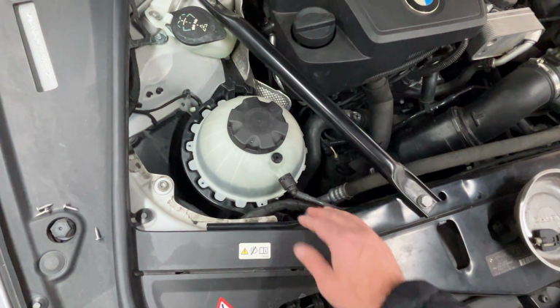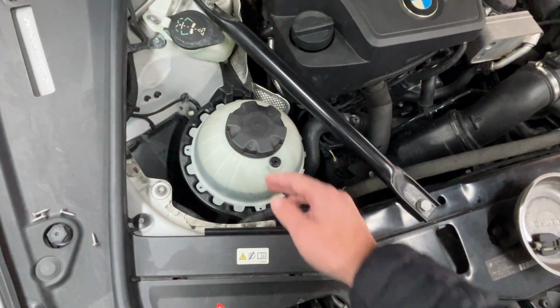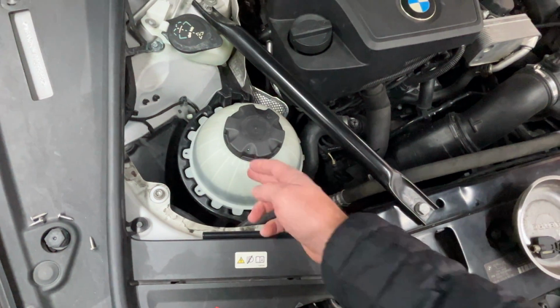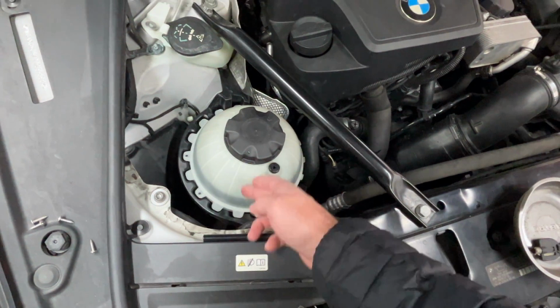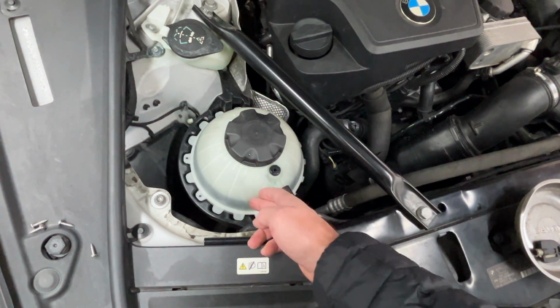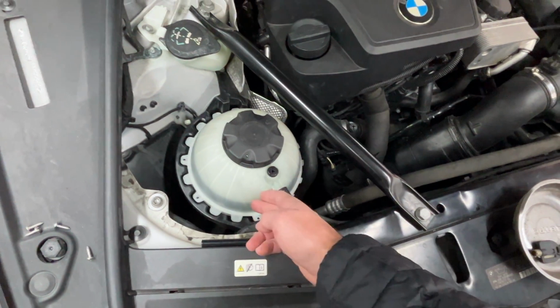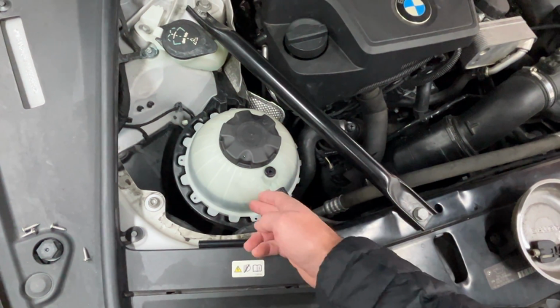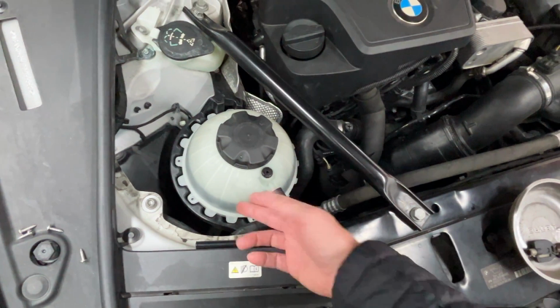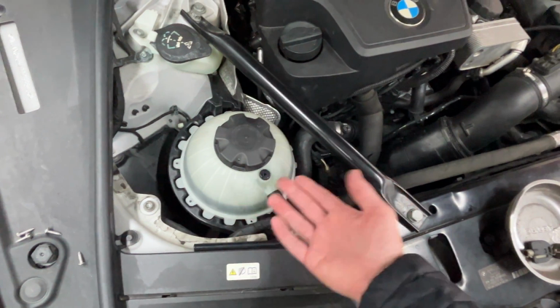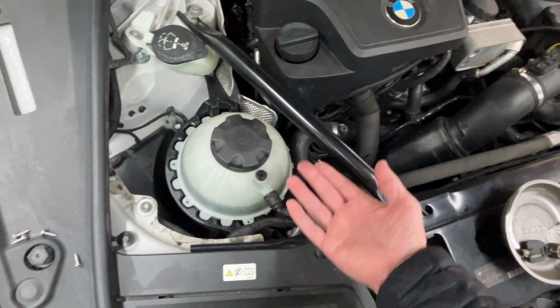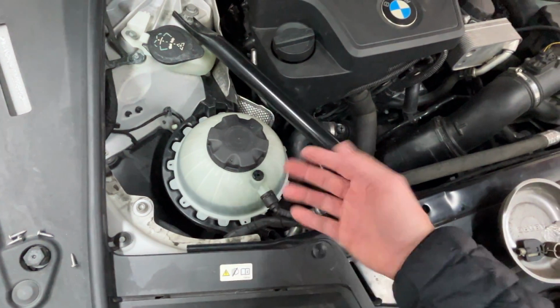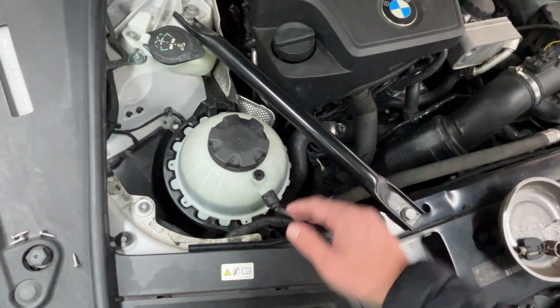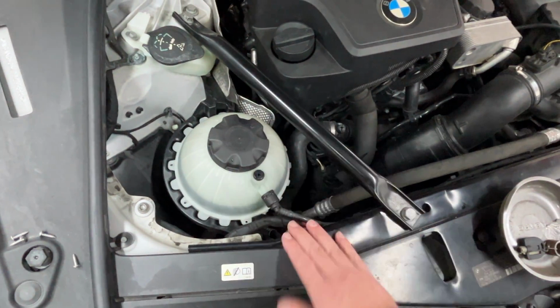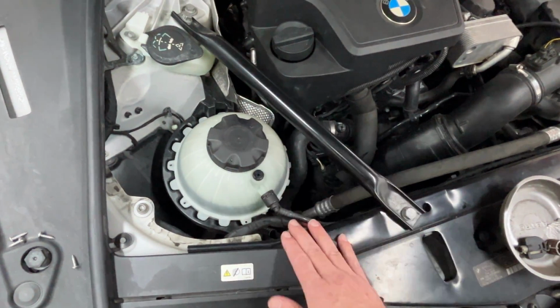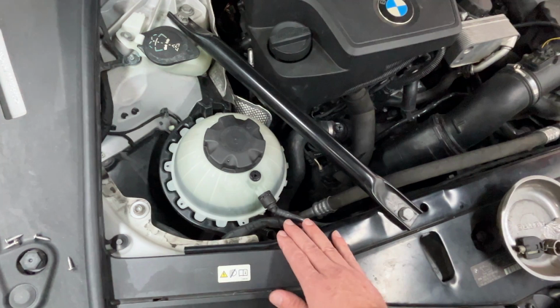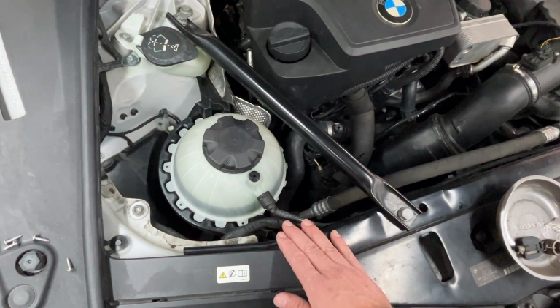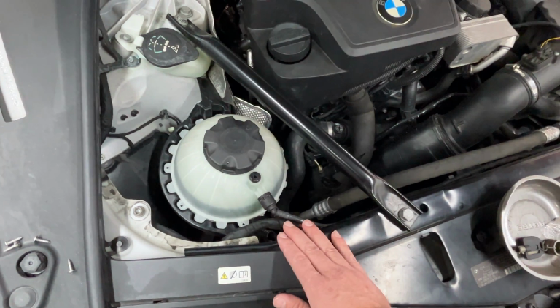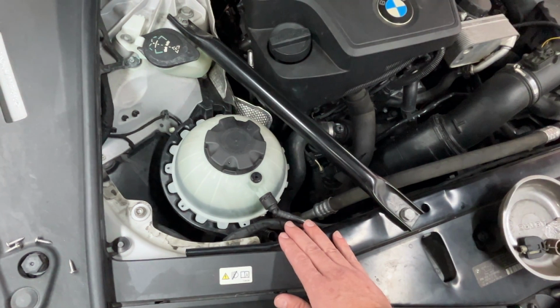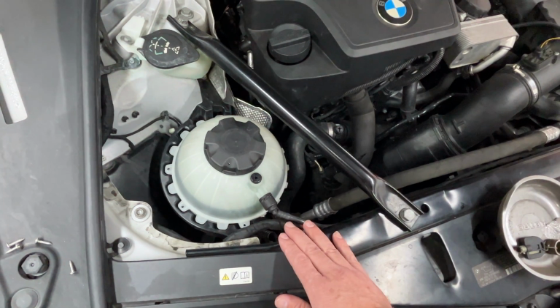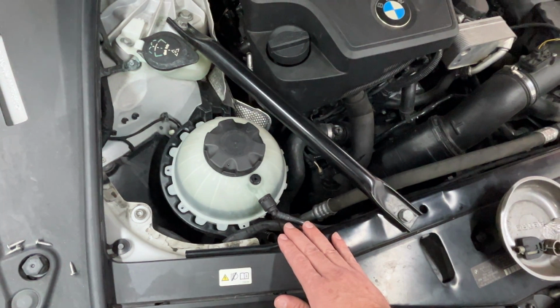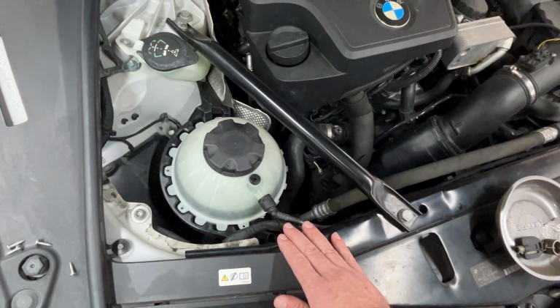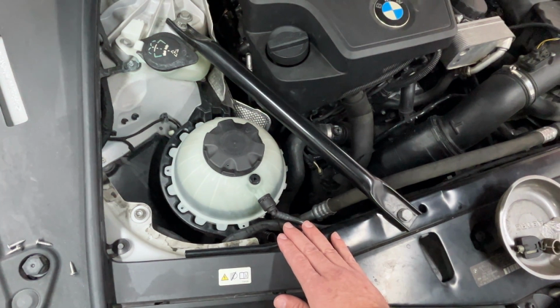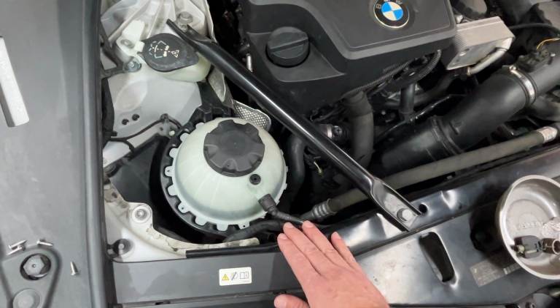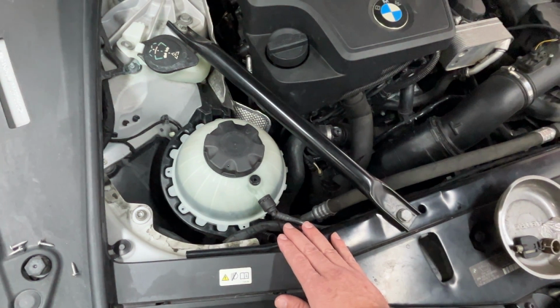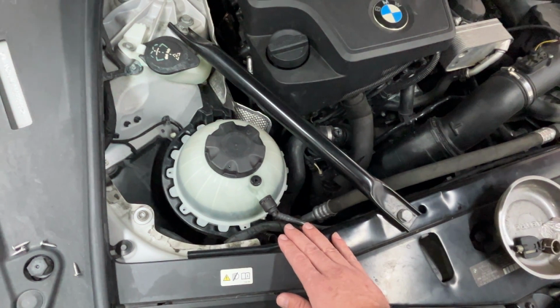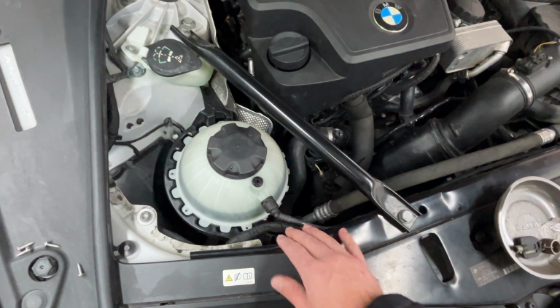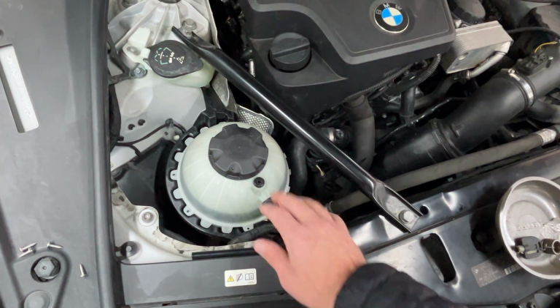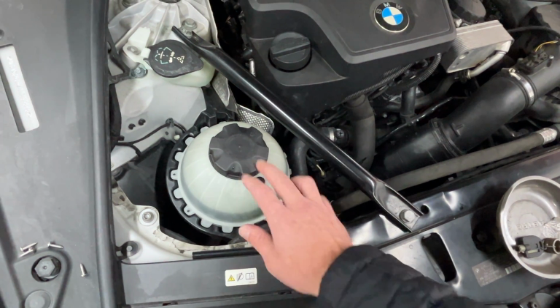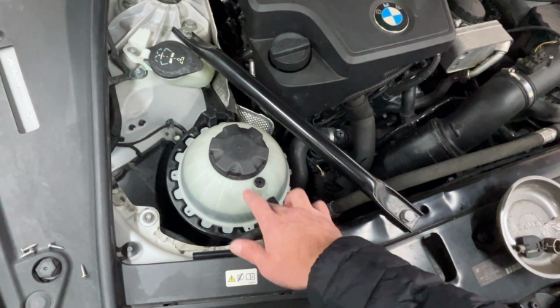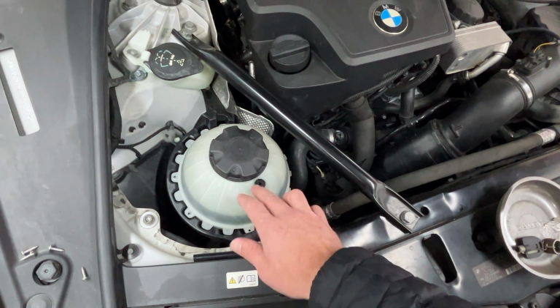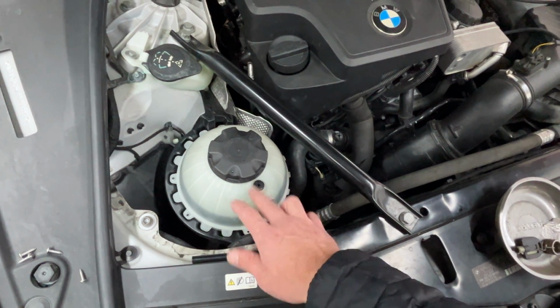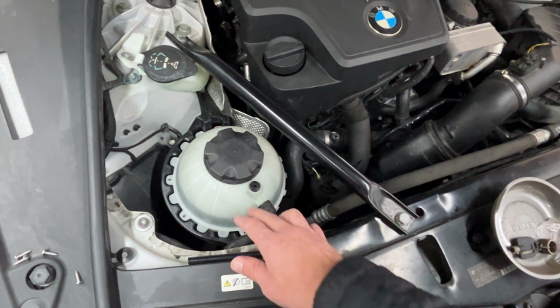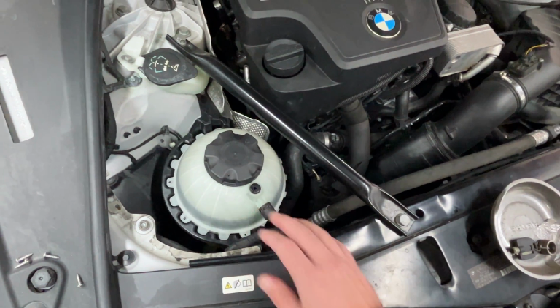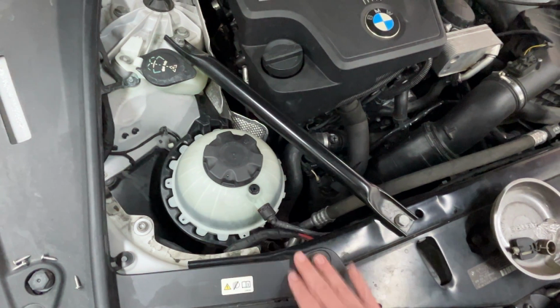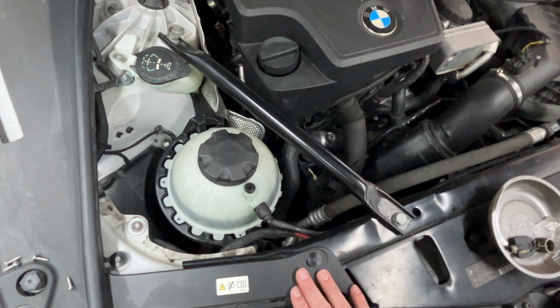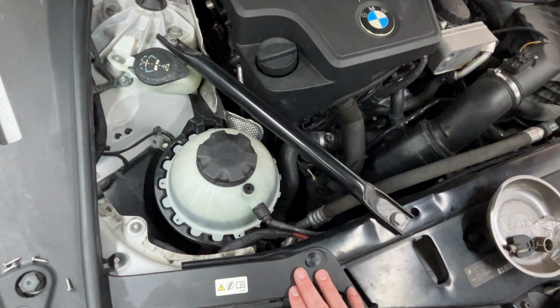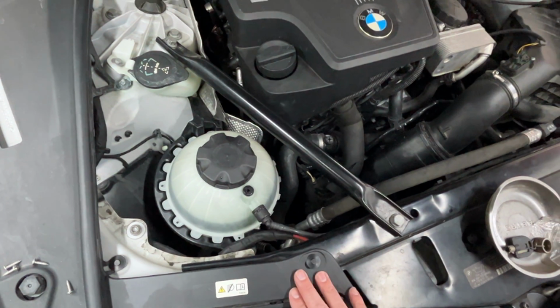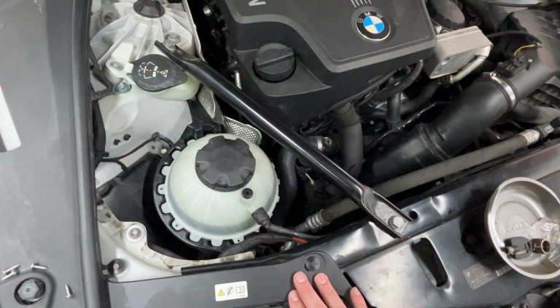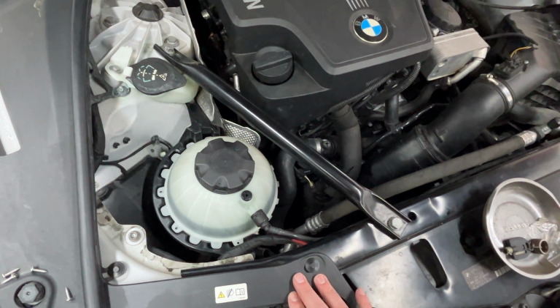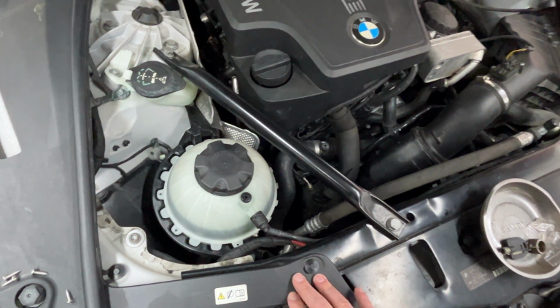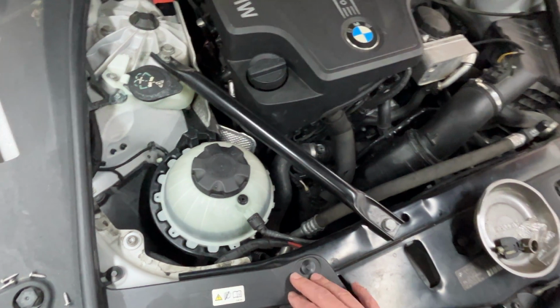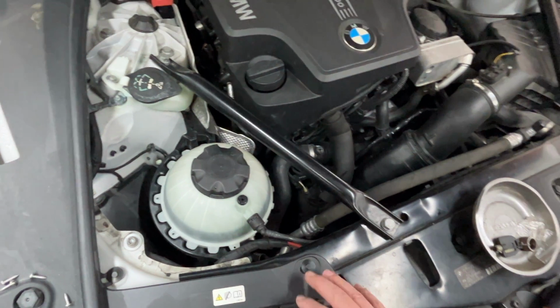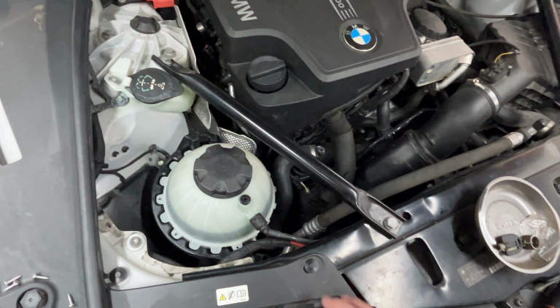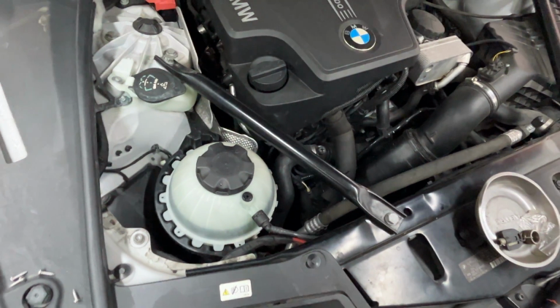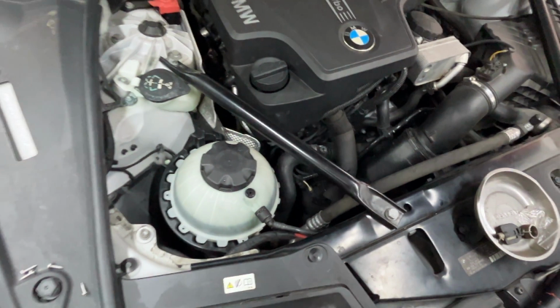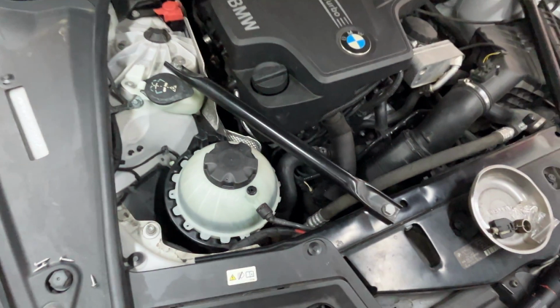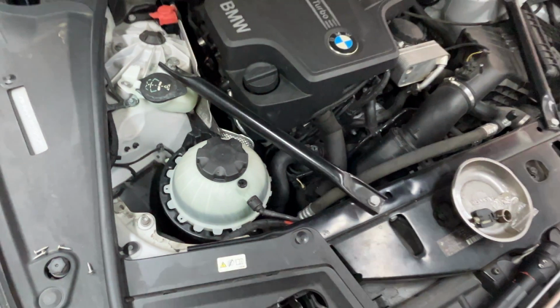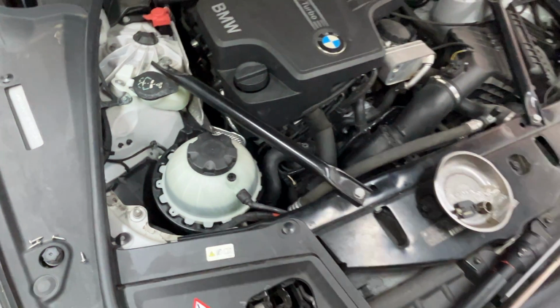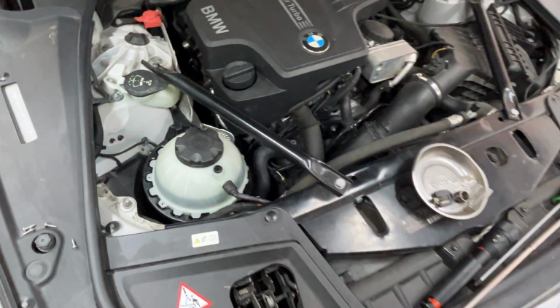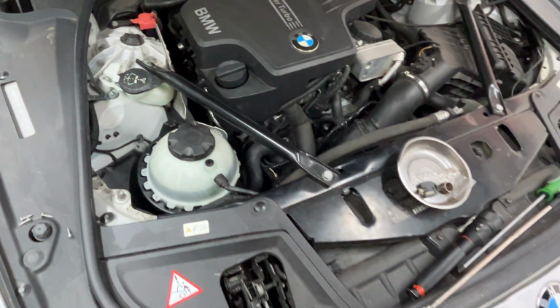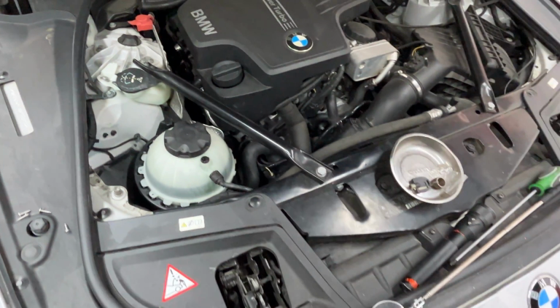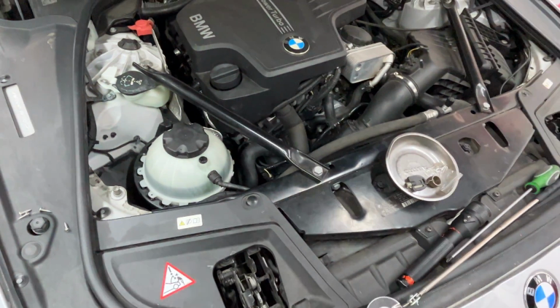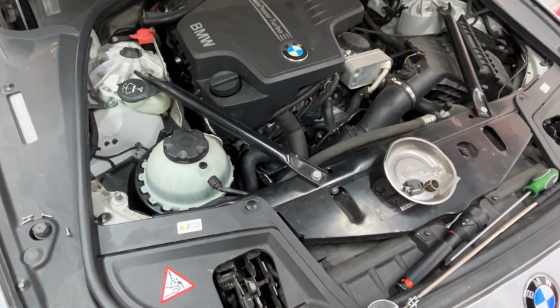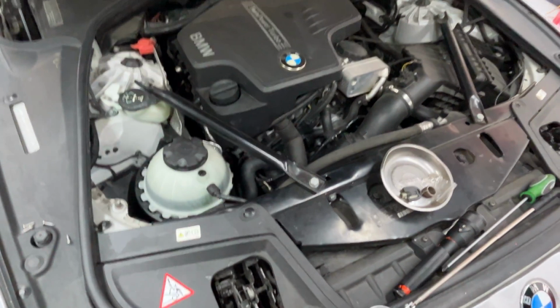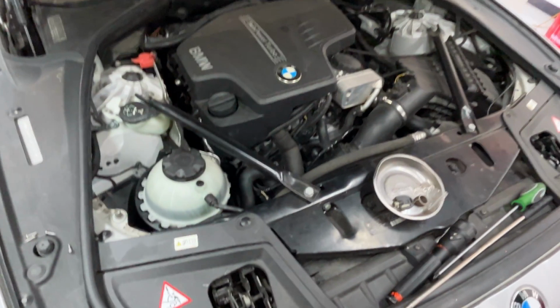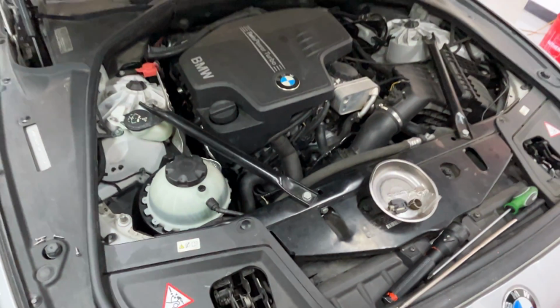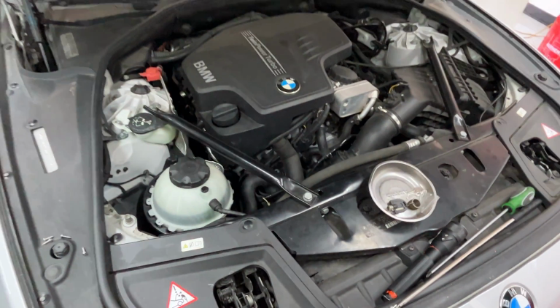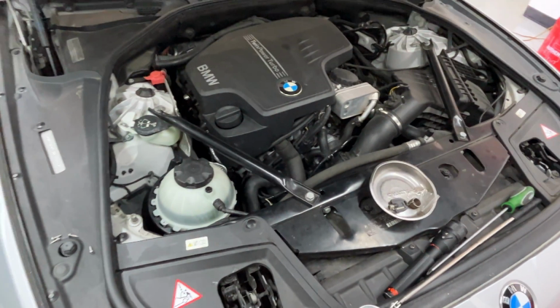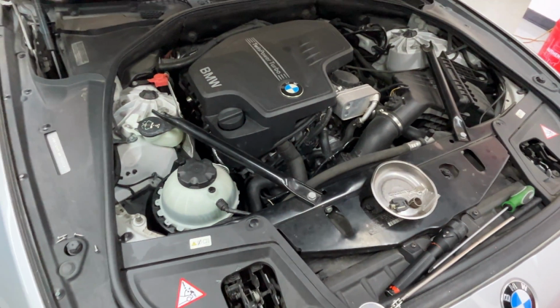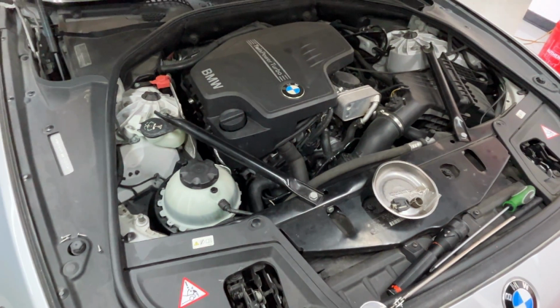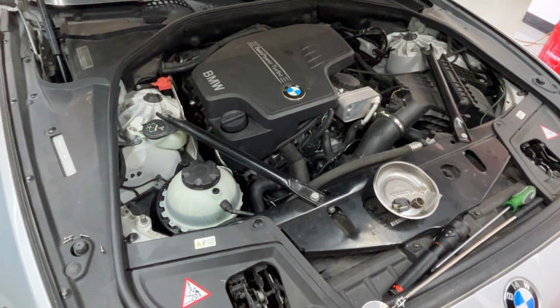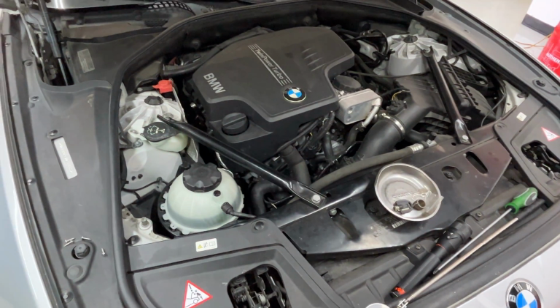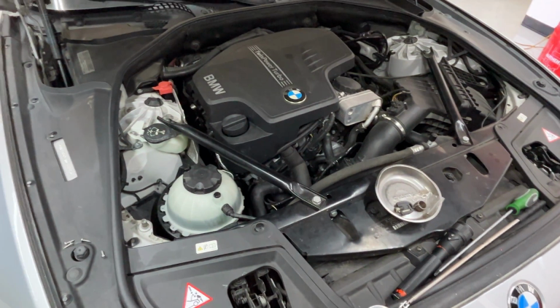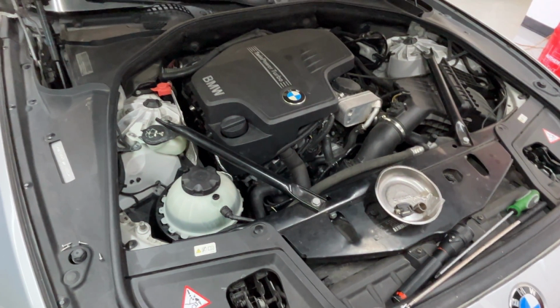This is a new tank, and it just happens to be a faulty new tank, but we do see this quite often. Hopefully that helps you. Thanks for joining me today, and happy motoring to you.